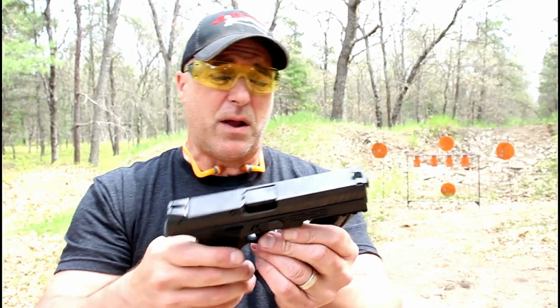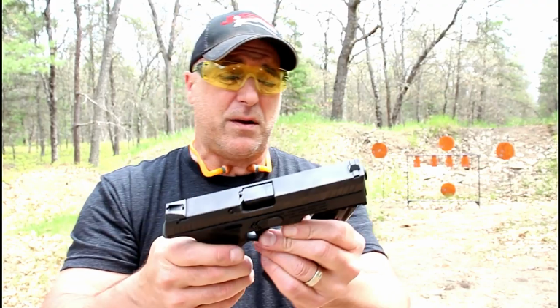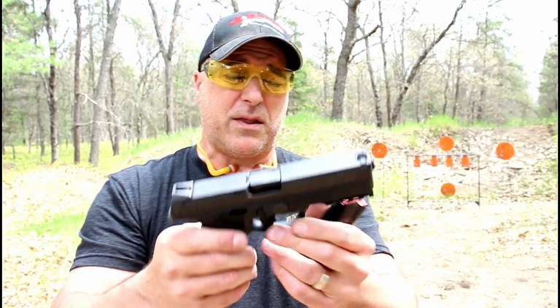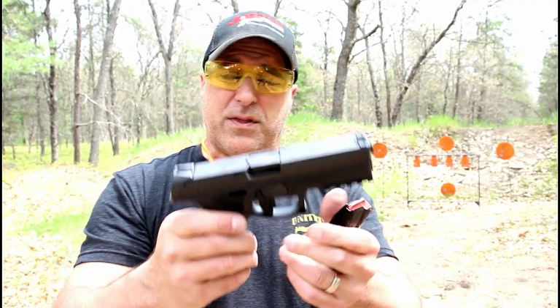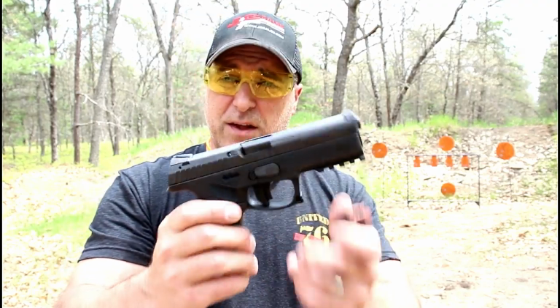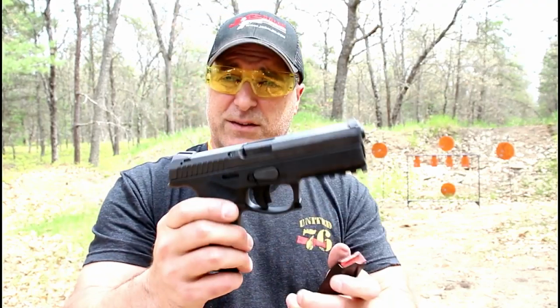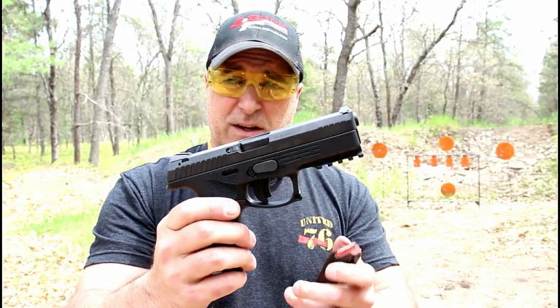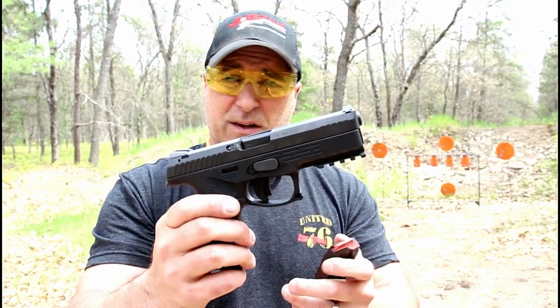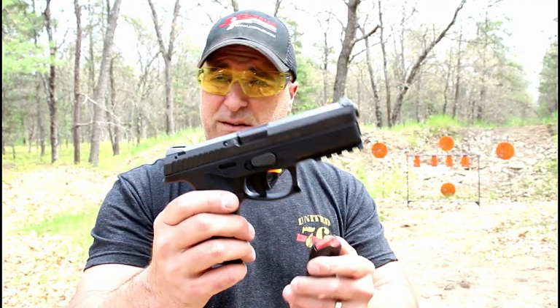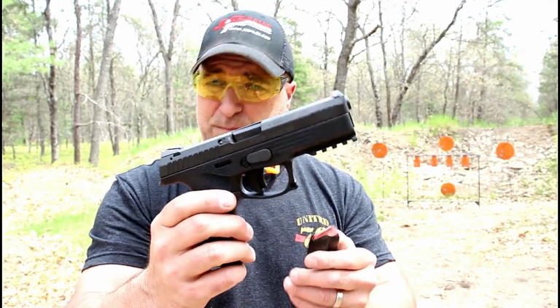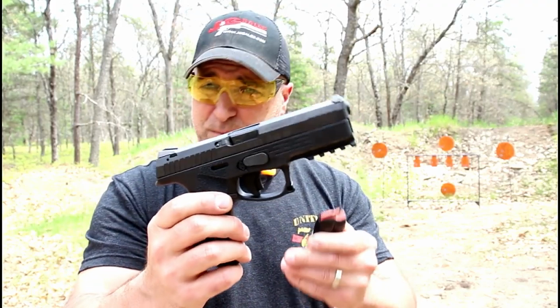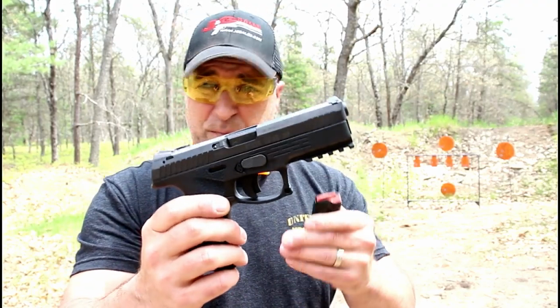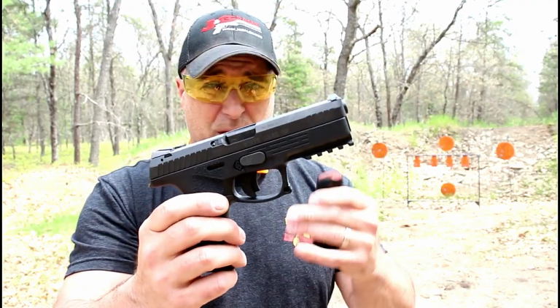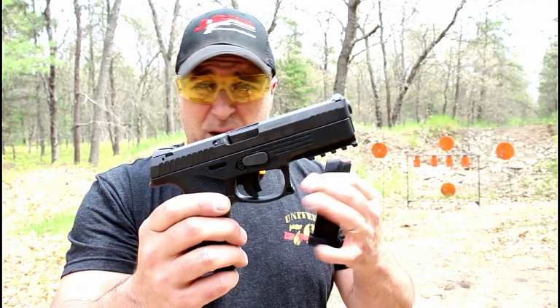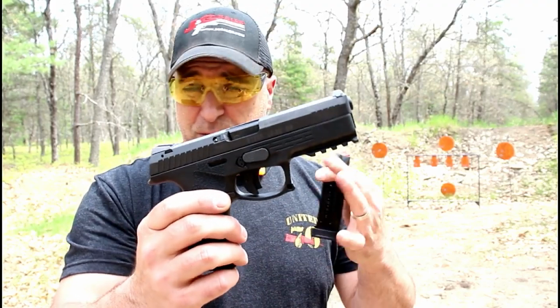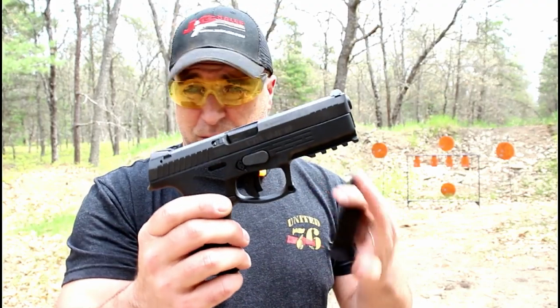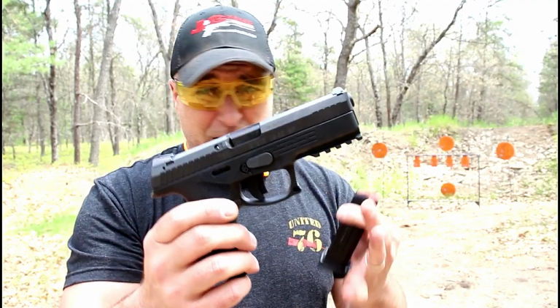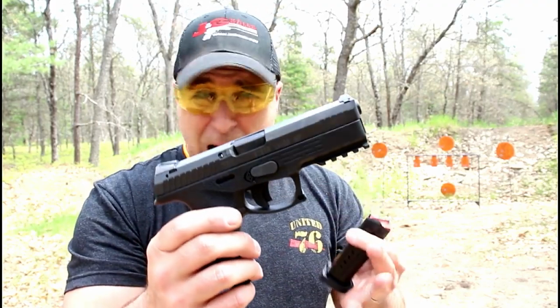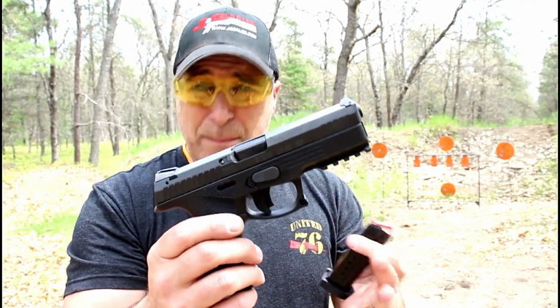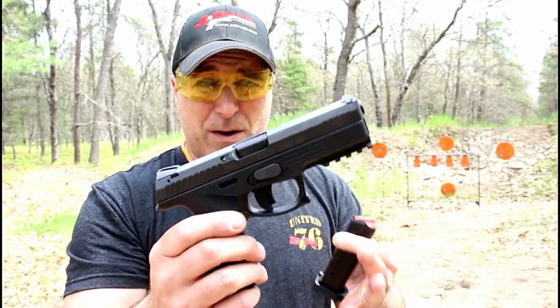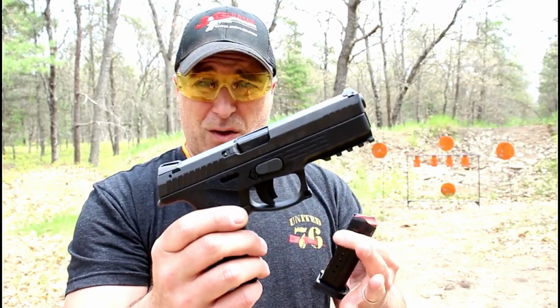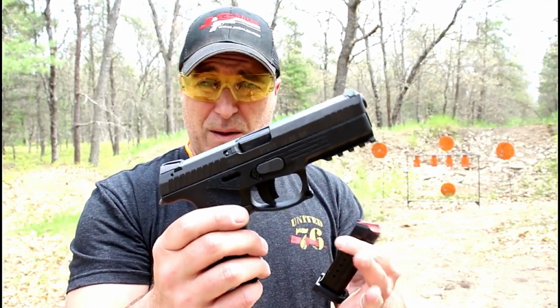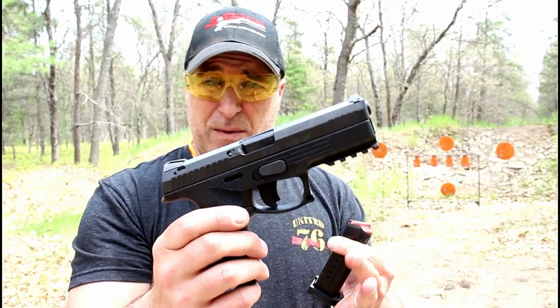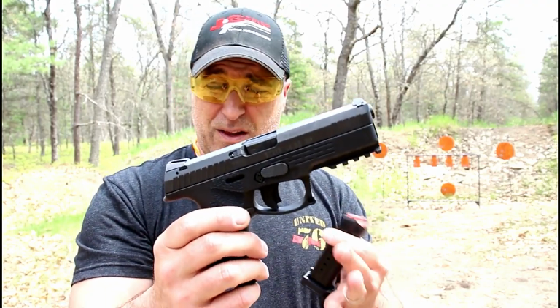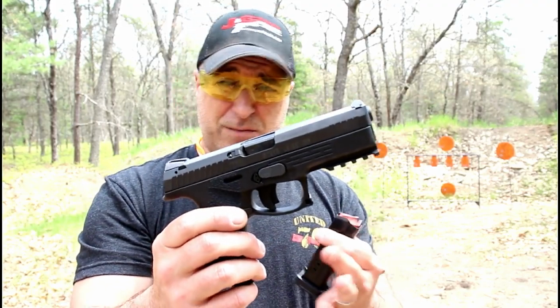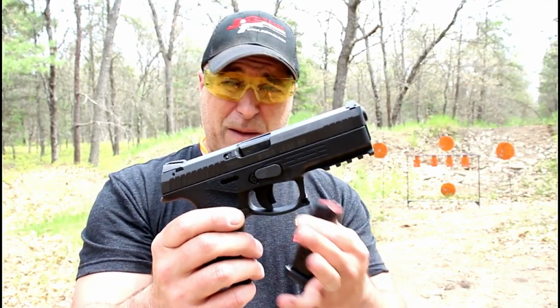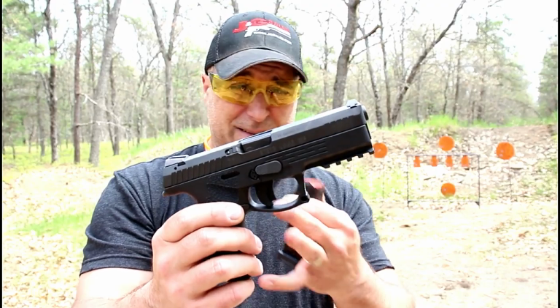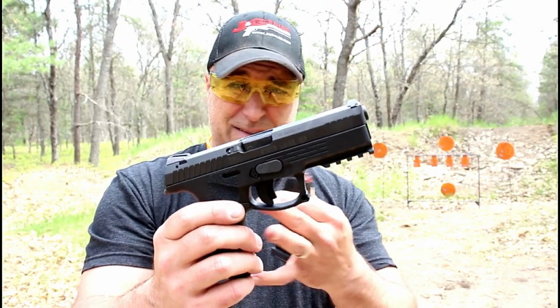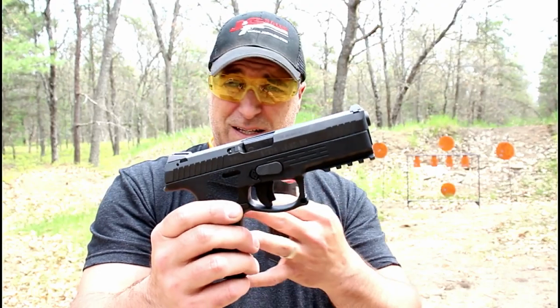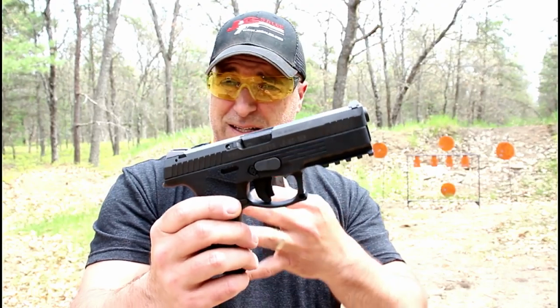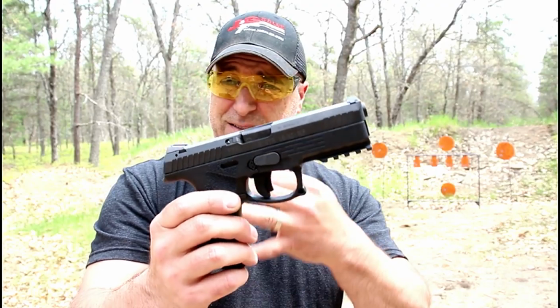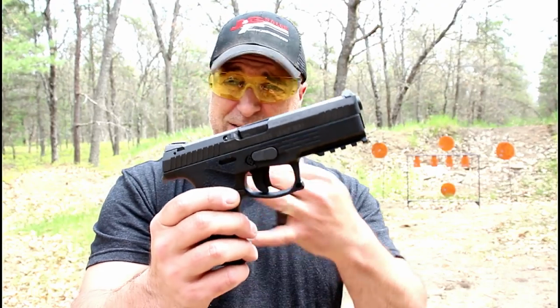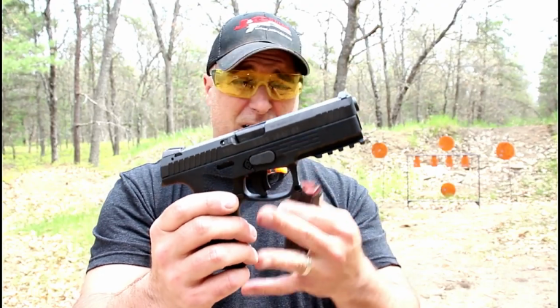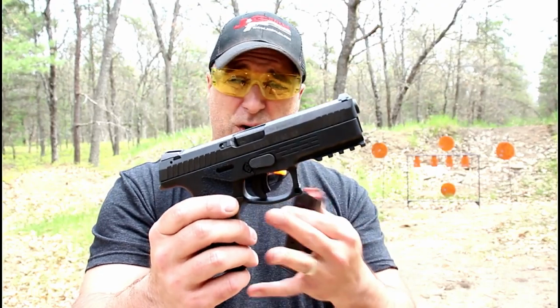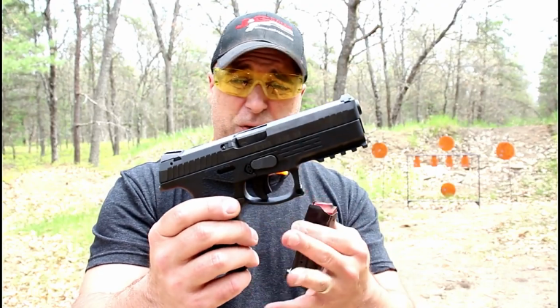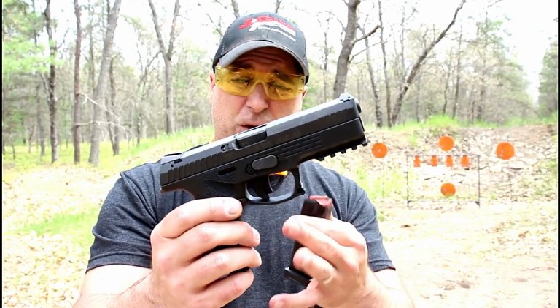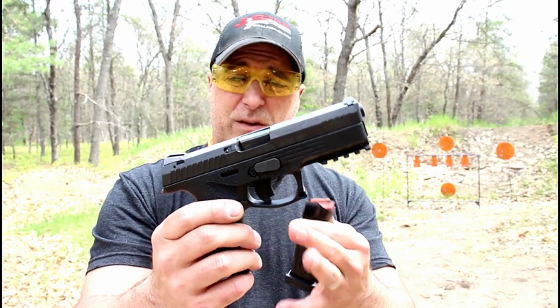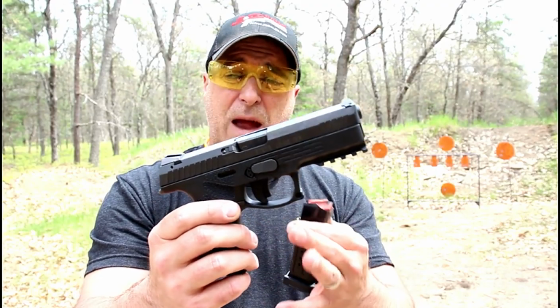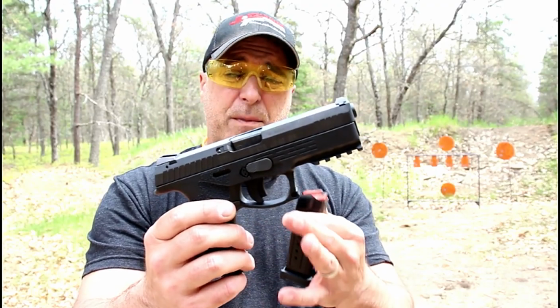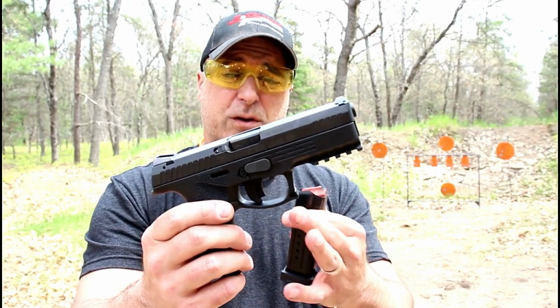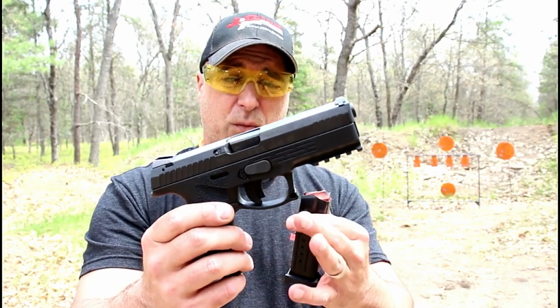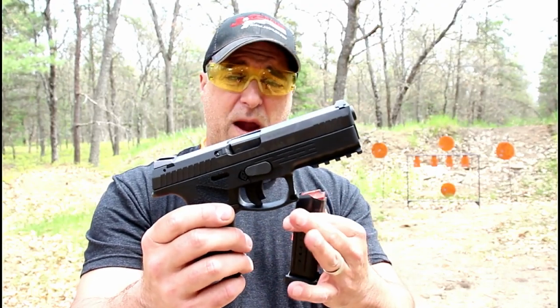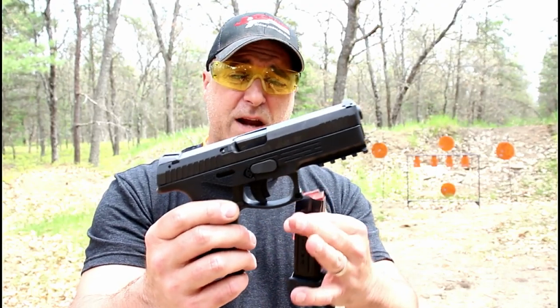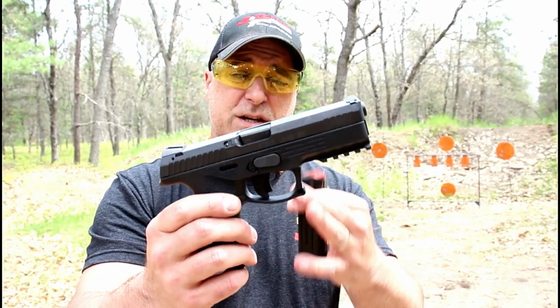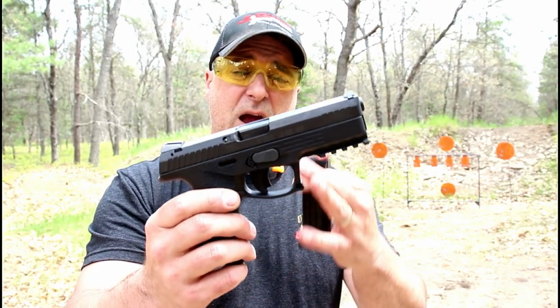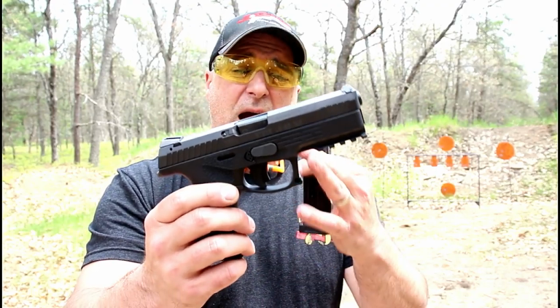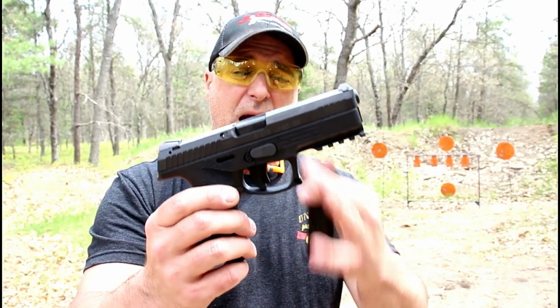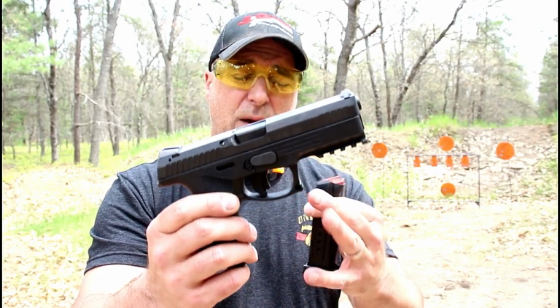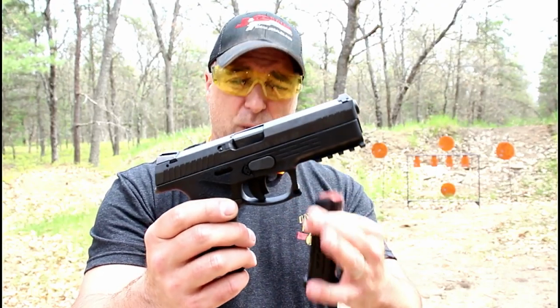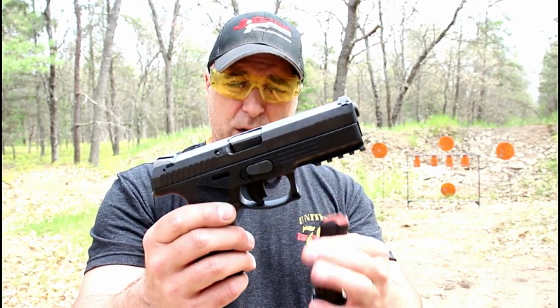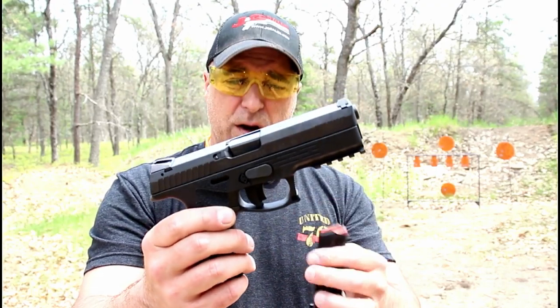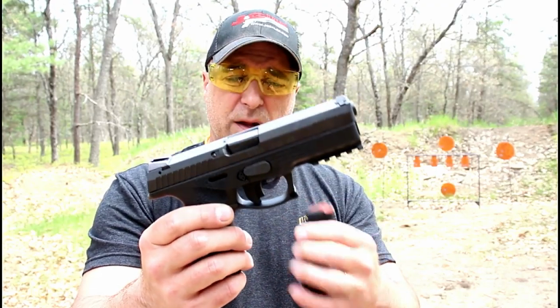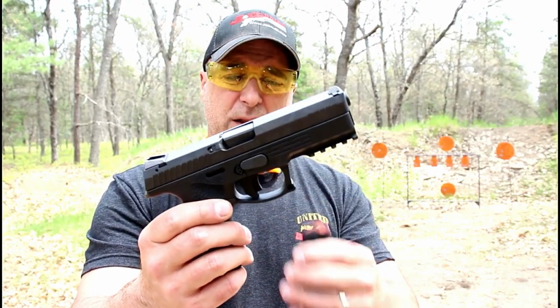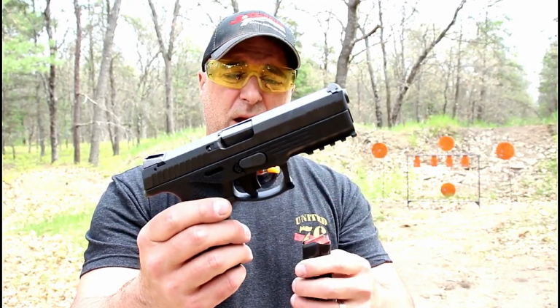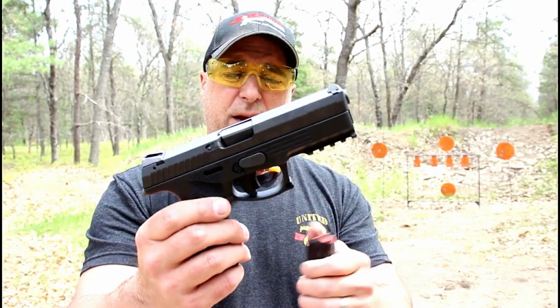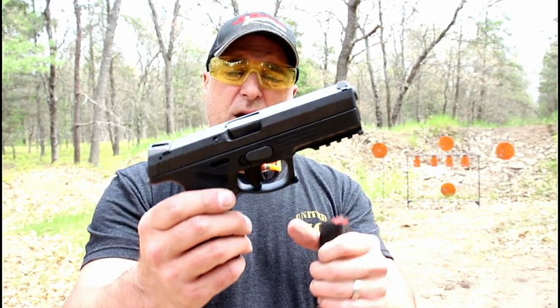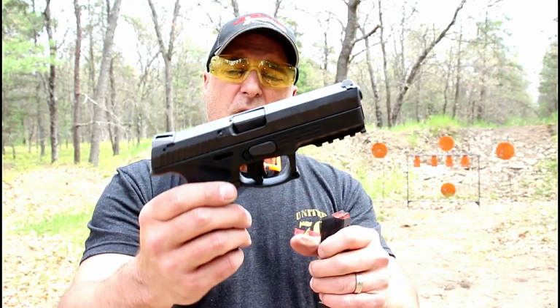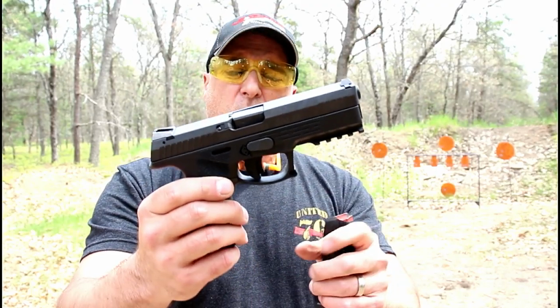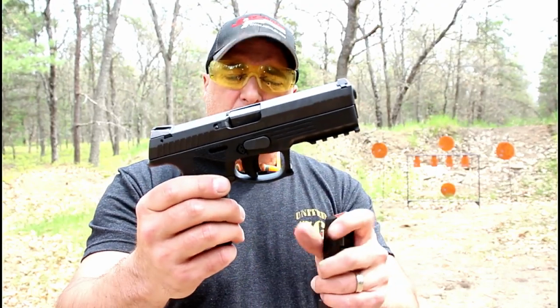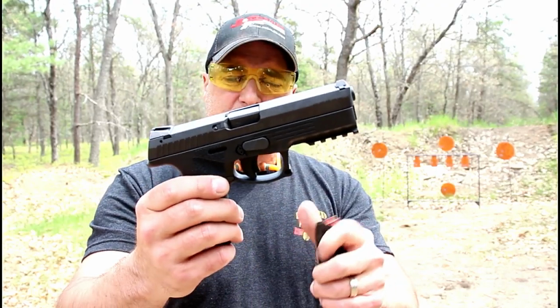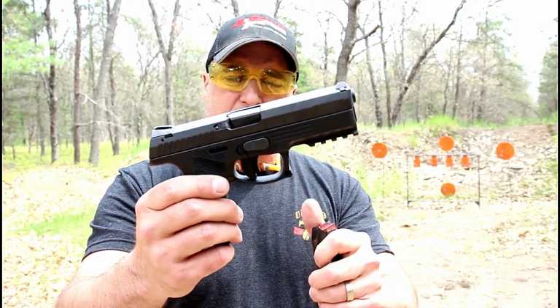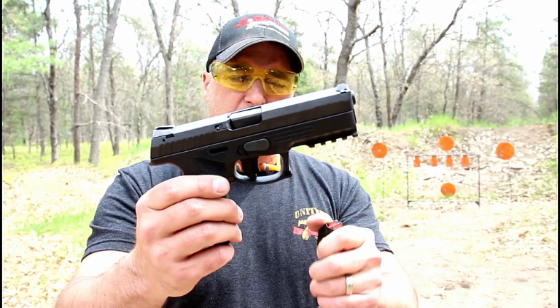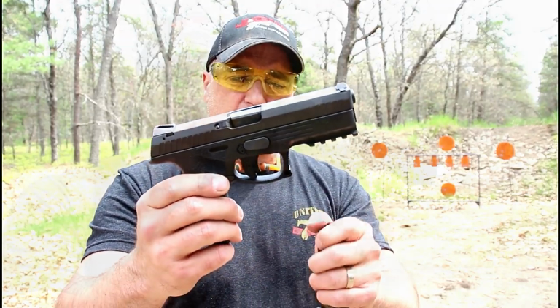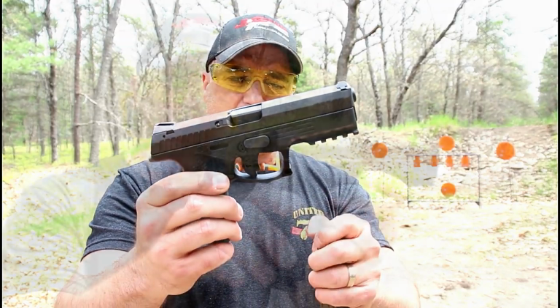Now we're used to that with the A1 models, but this is phenomenal. This is my second or third time at the range and I really like what Steyr did.